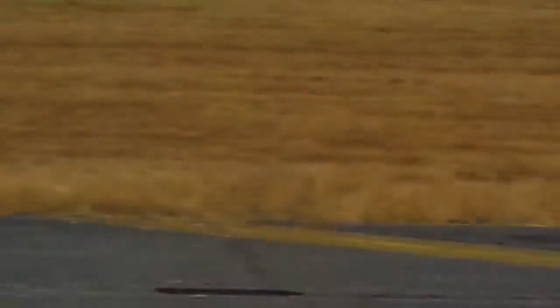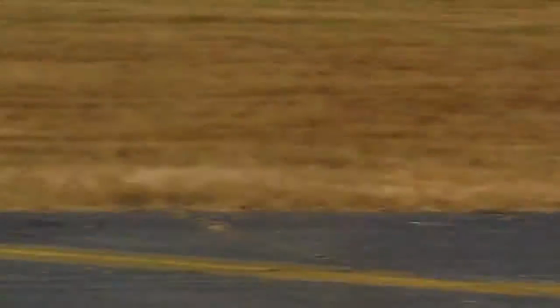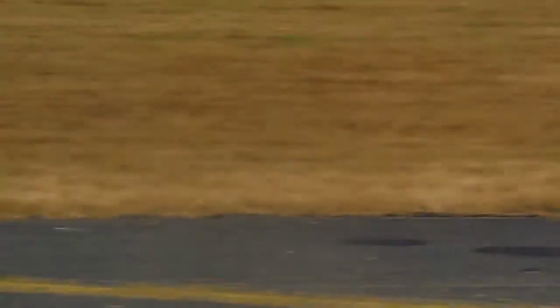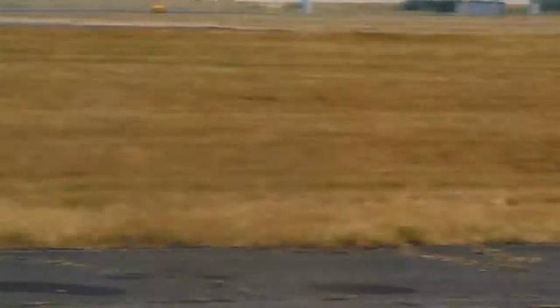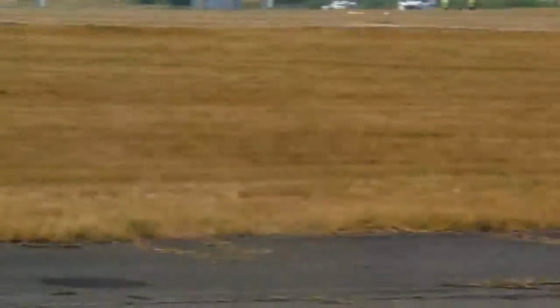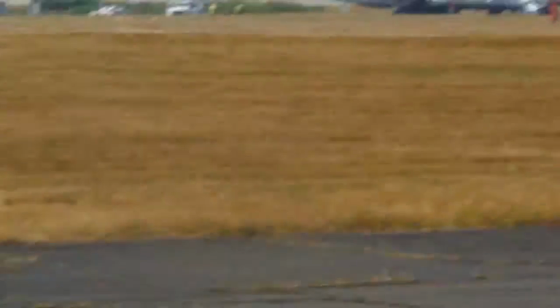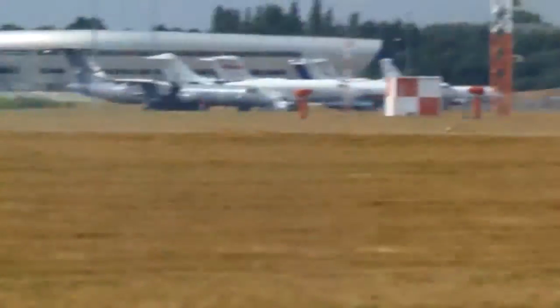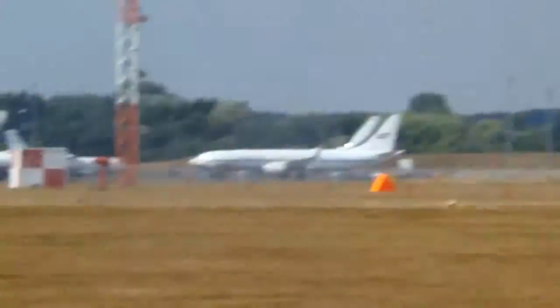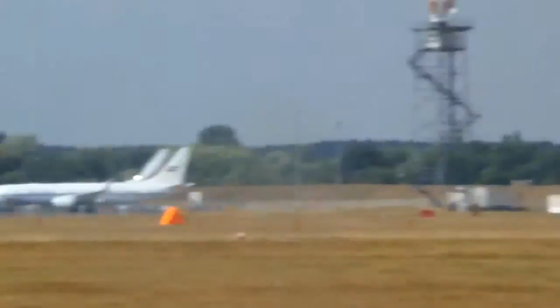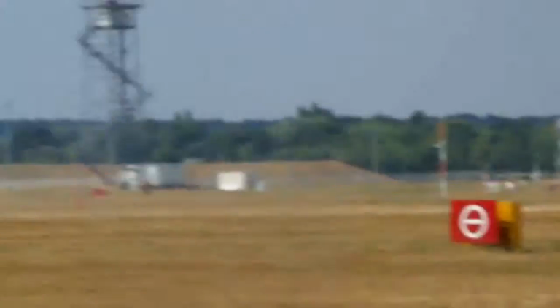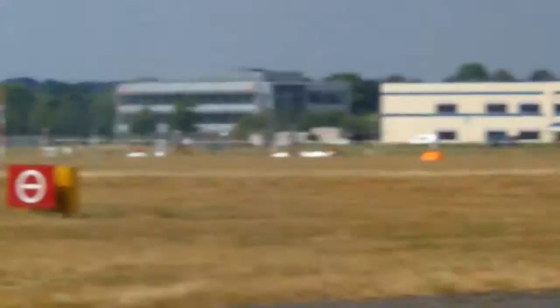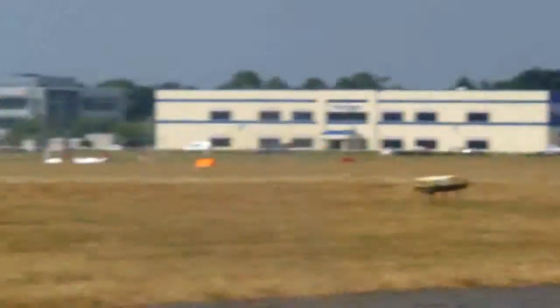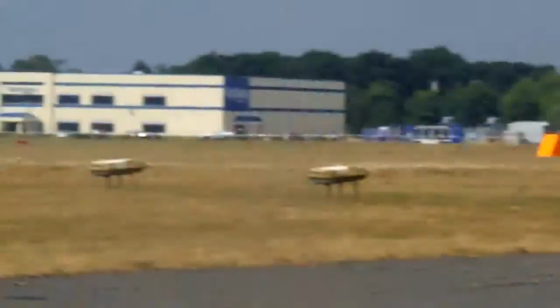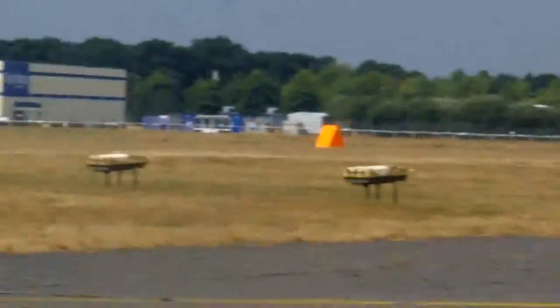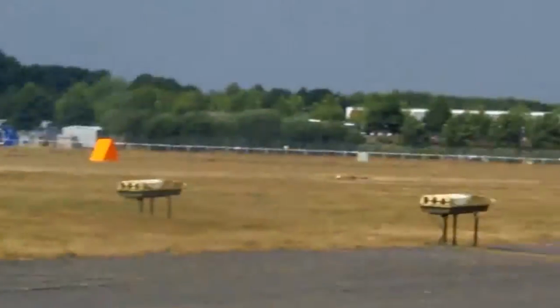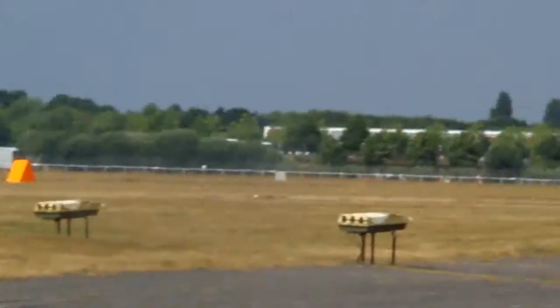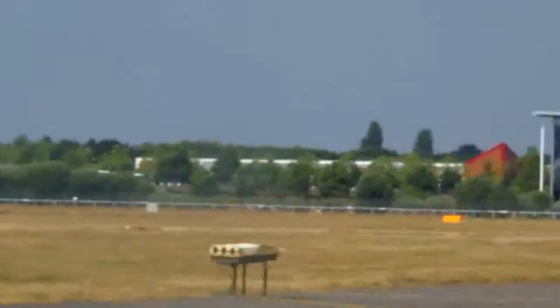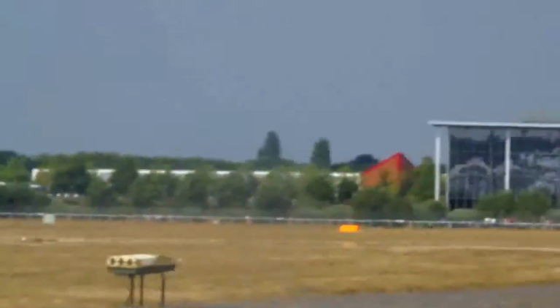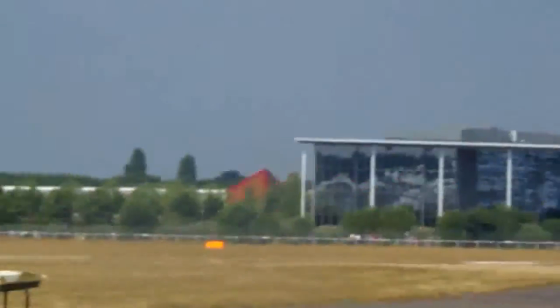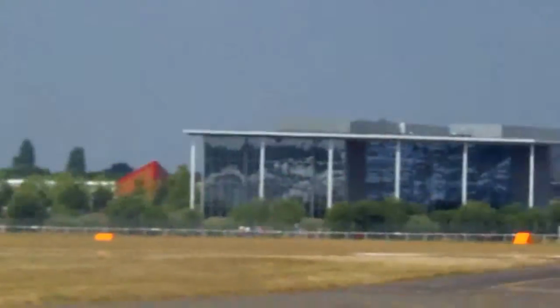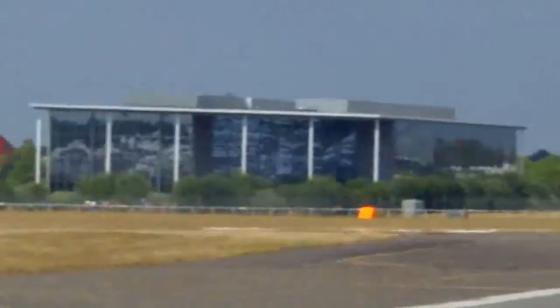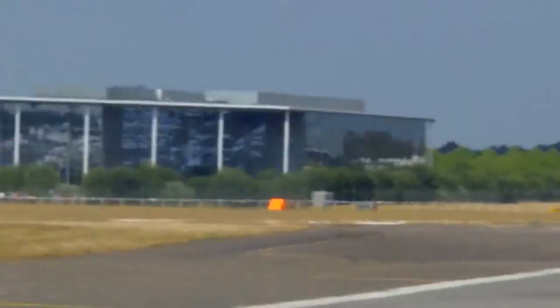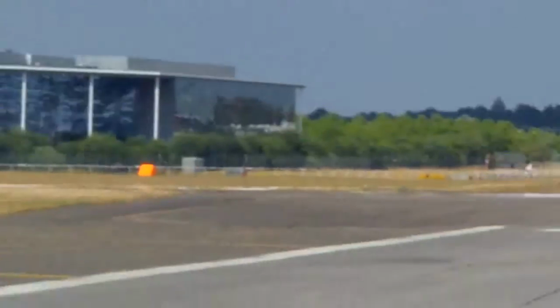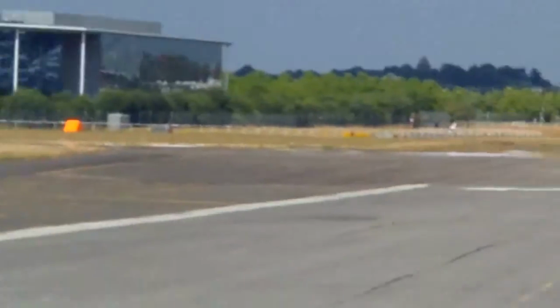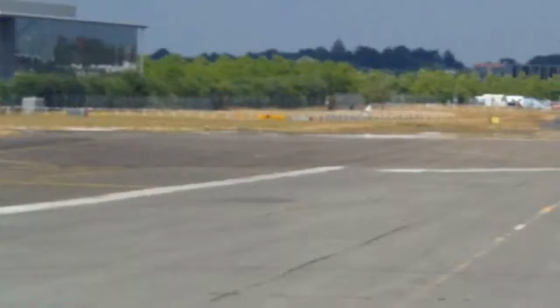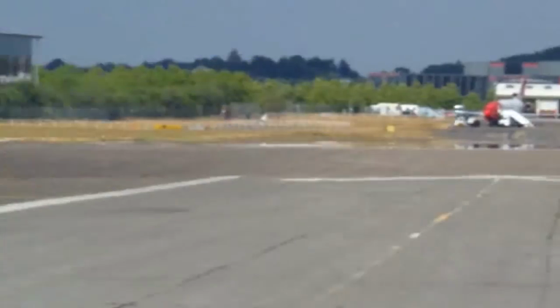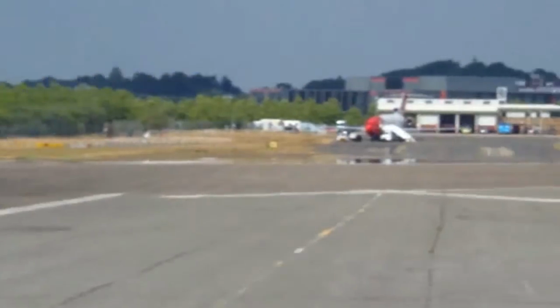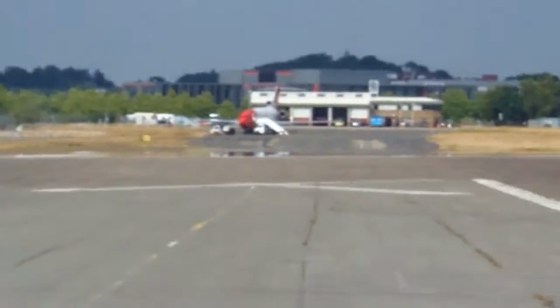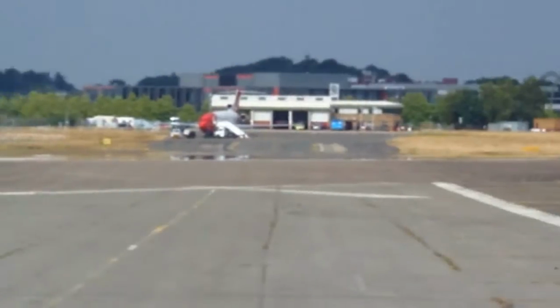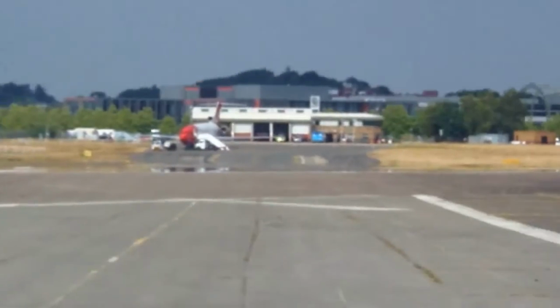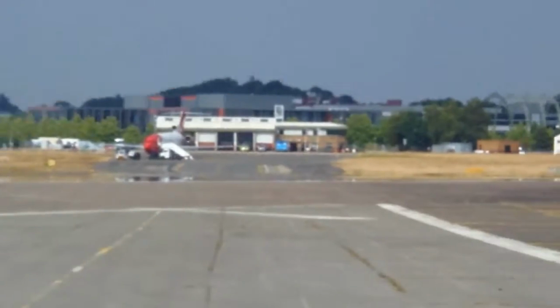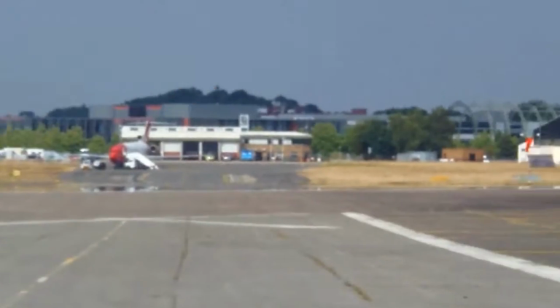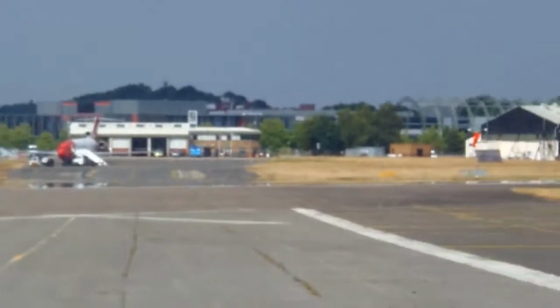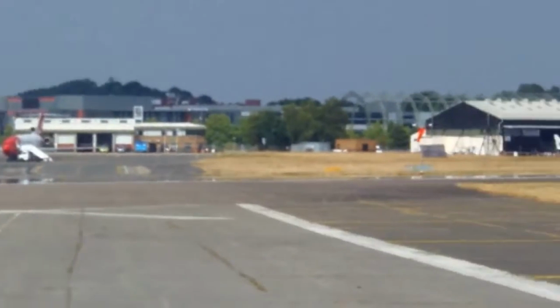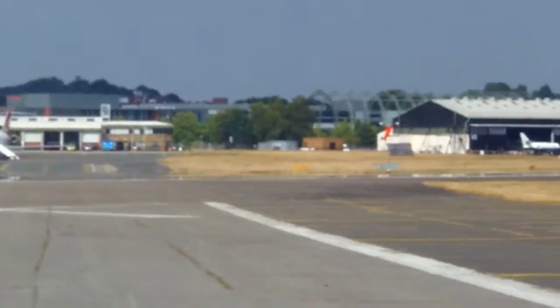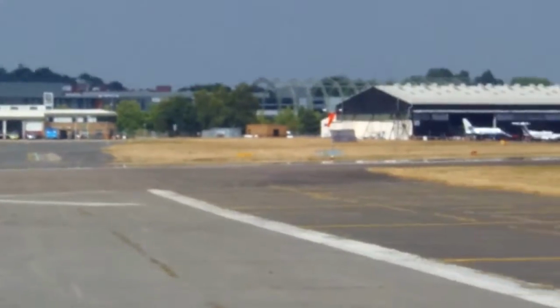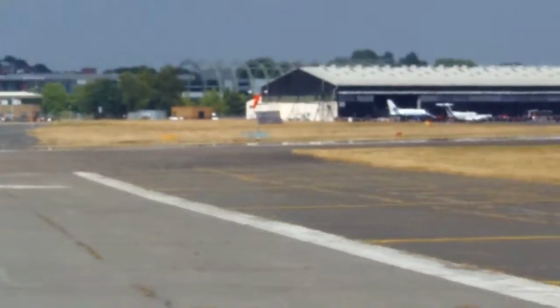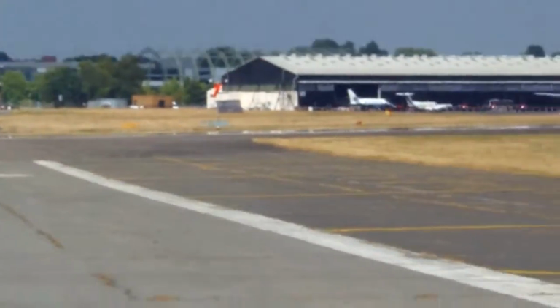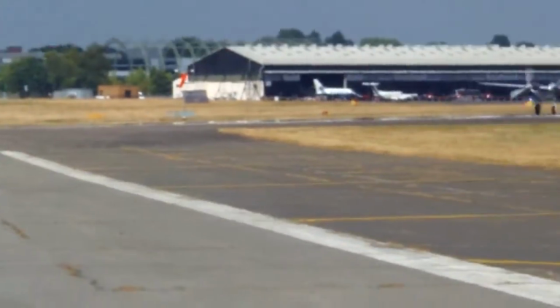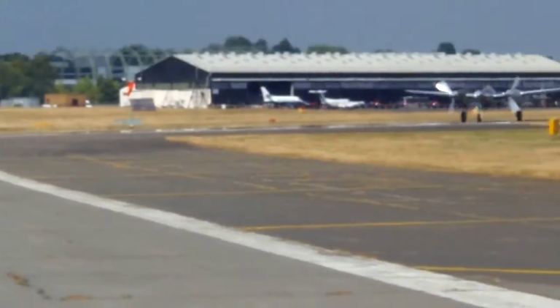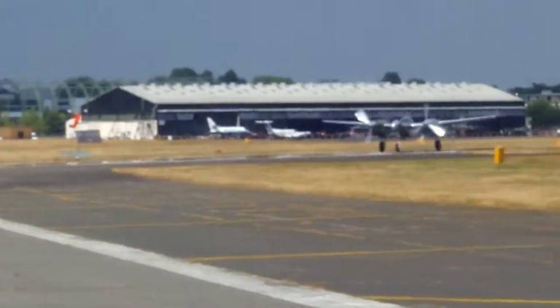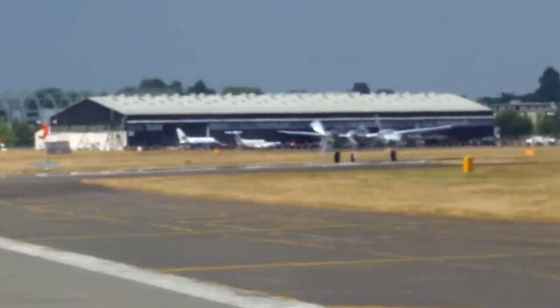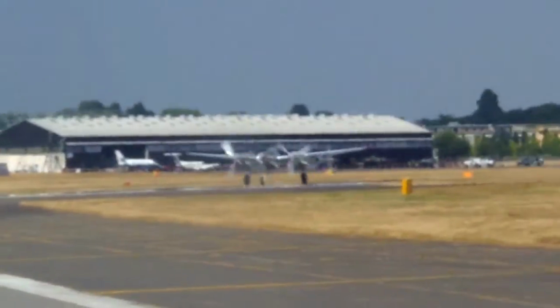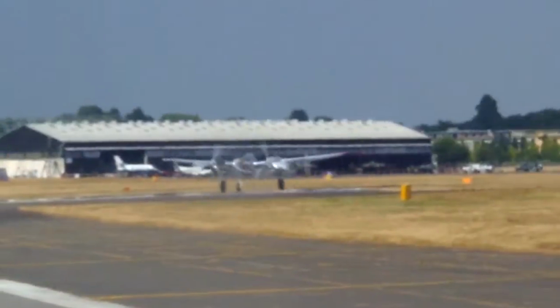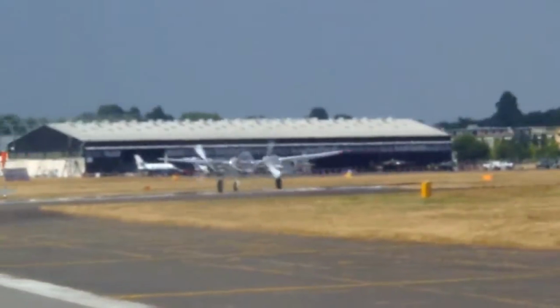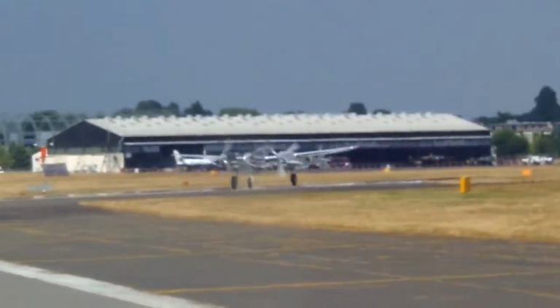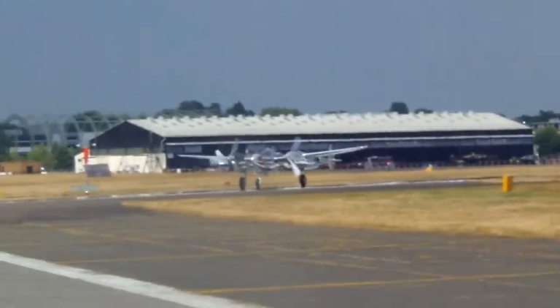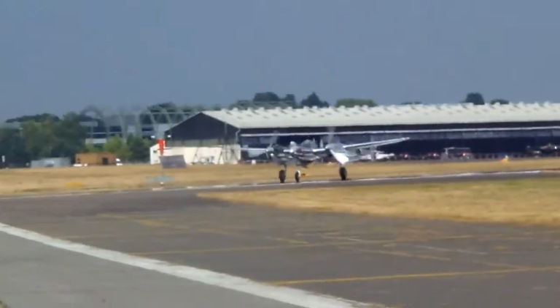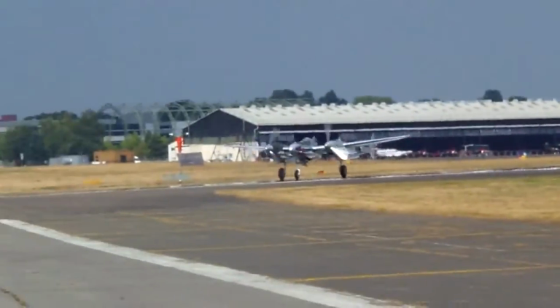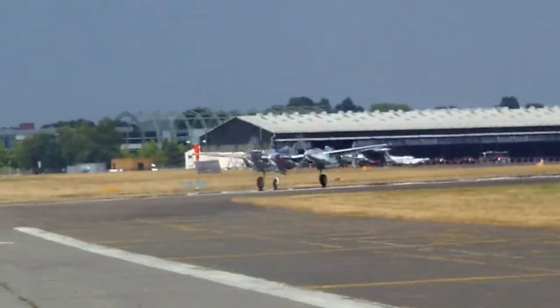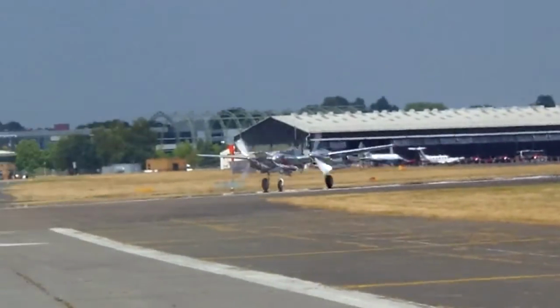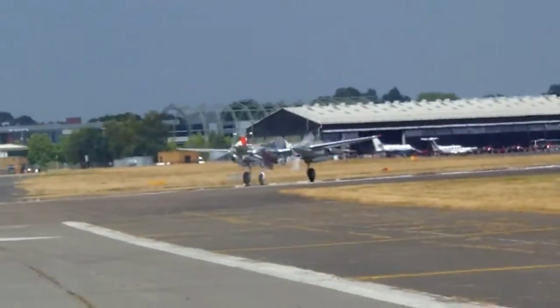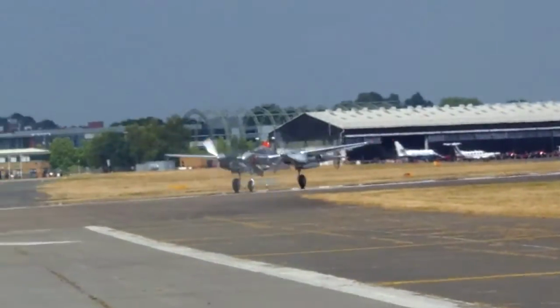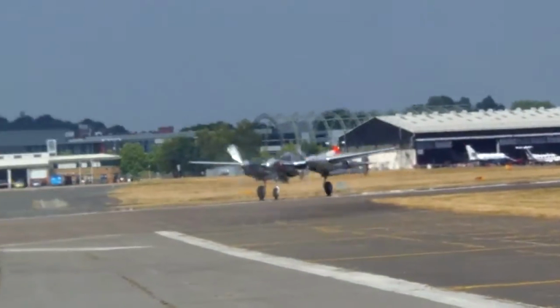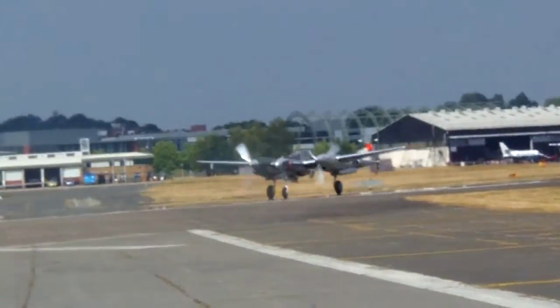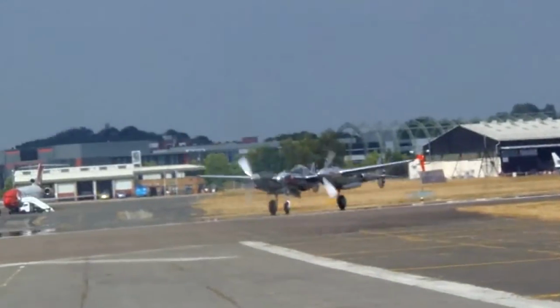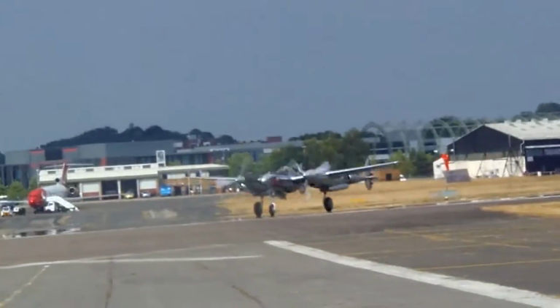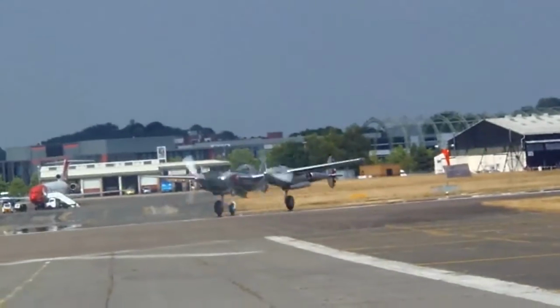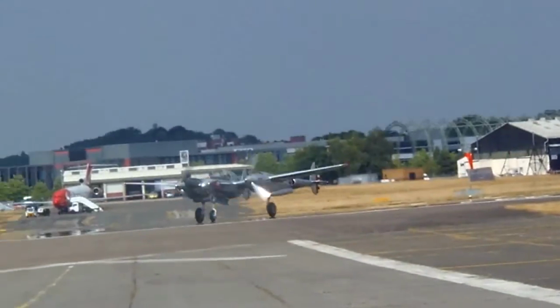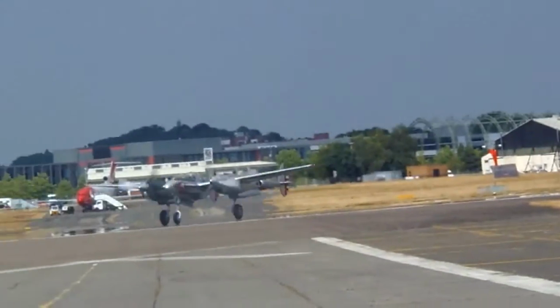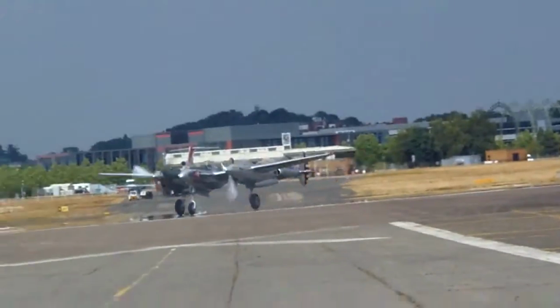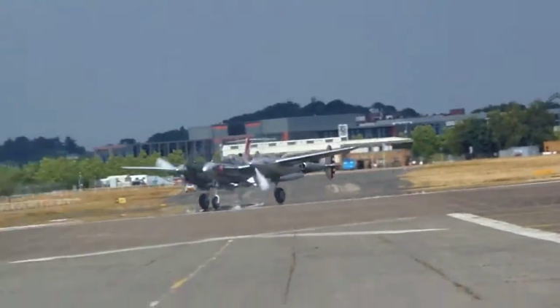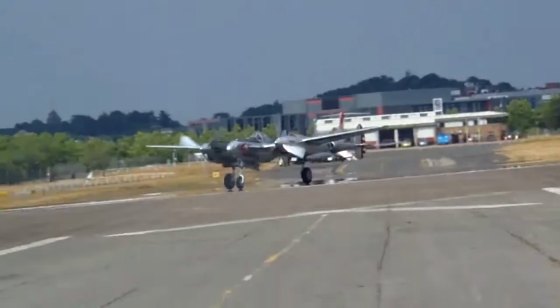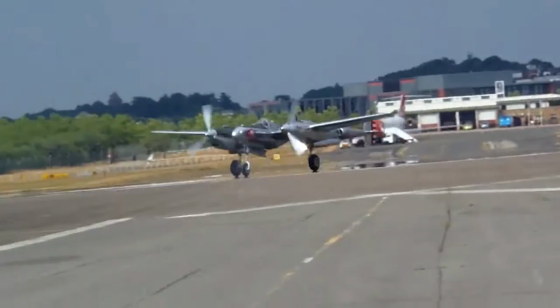P-38 Lightning starting his takeoff run. And the Corsair moving out just behind him.